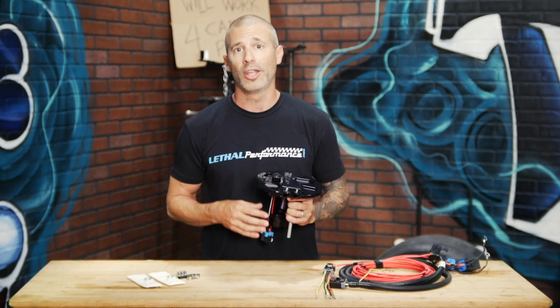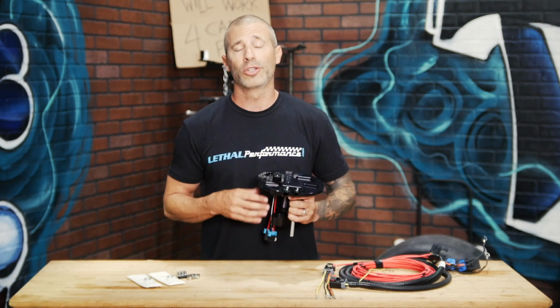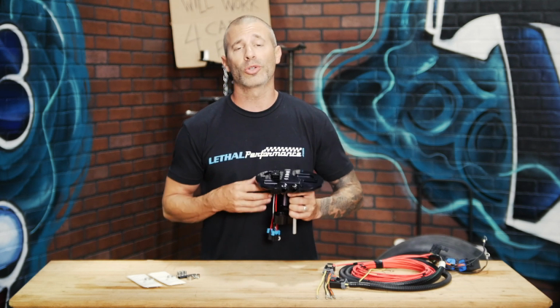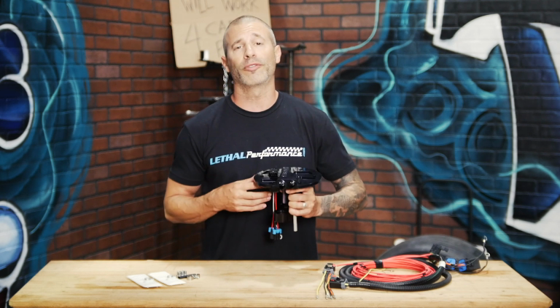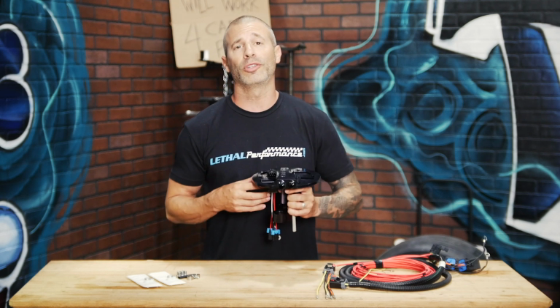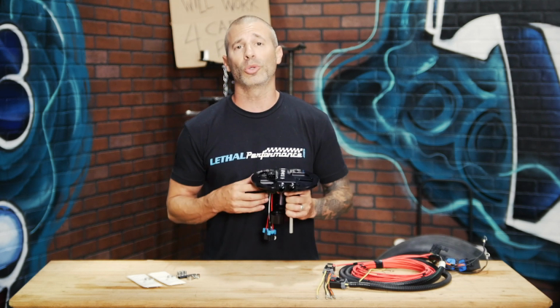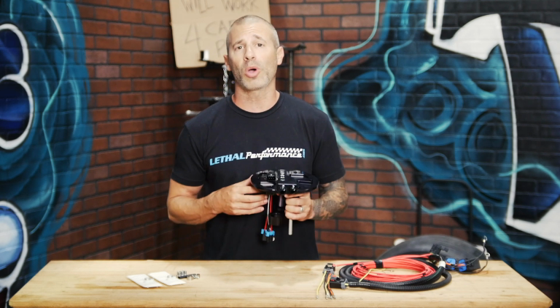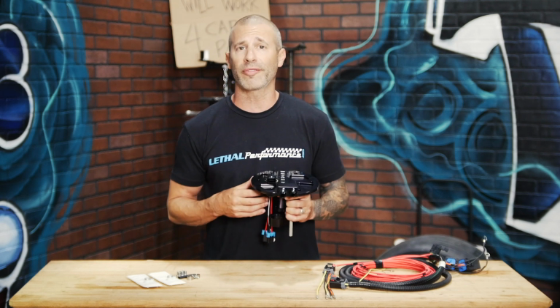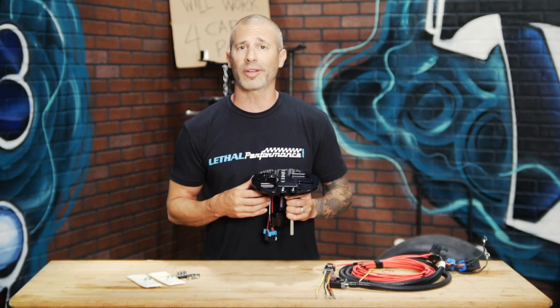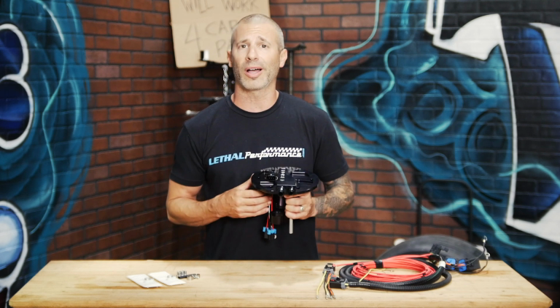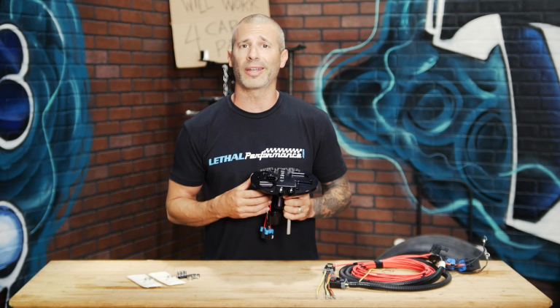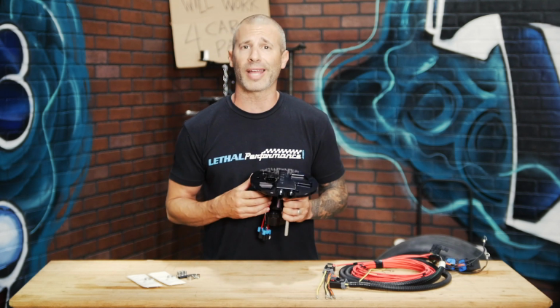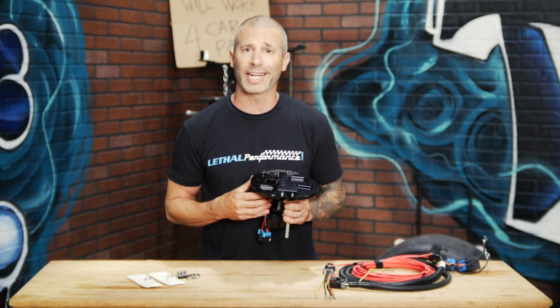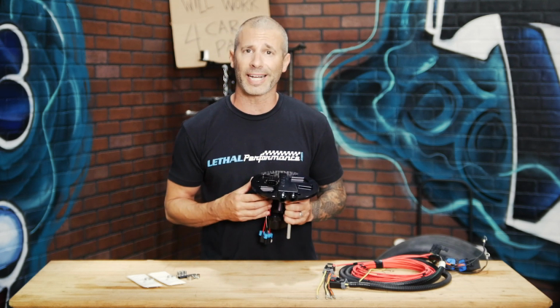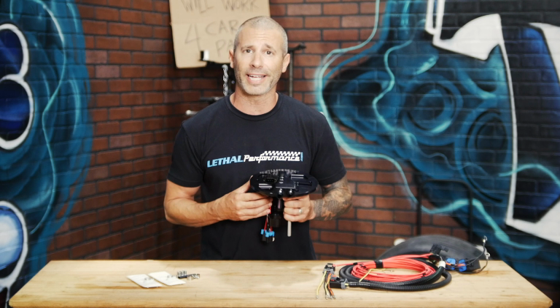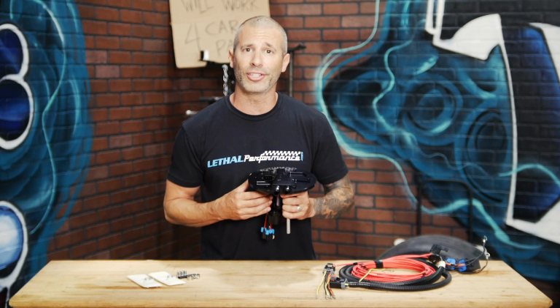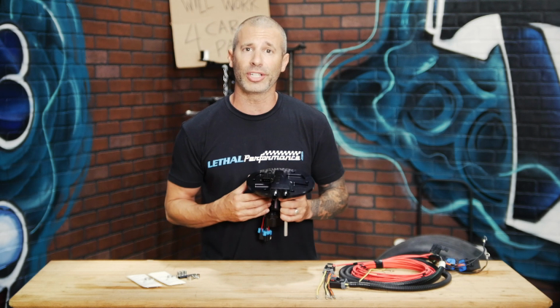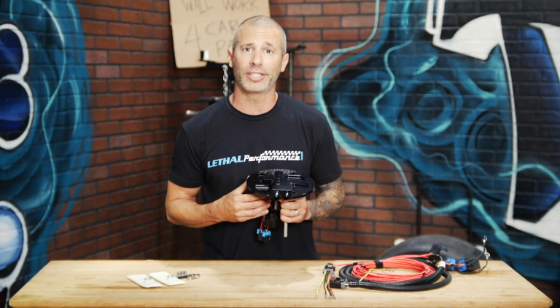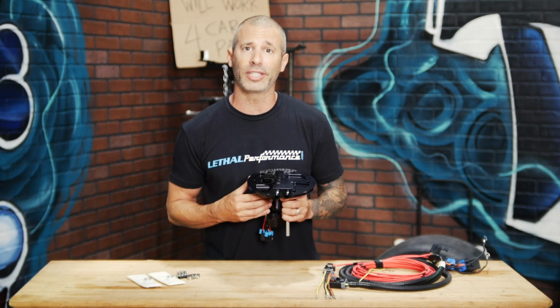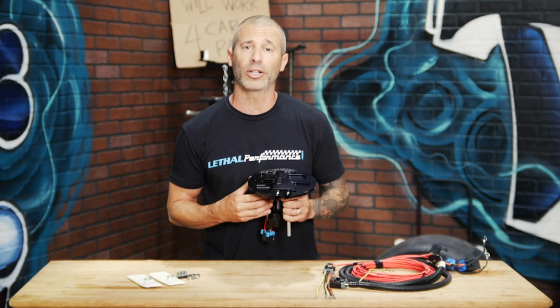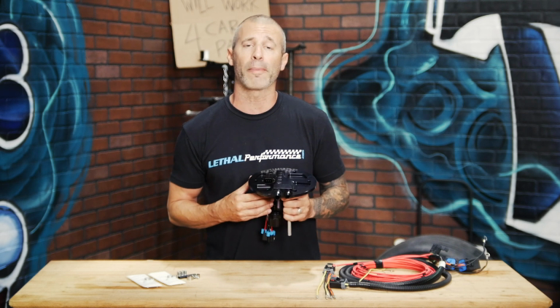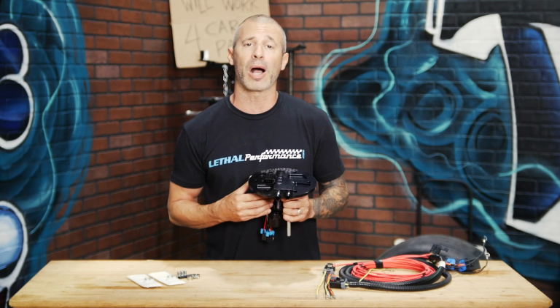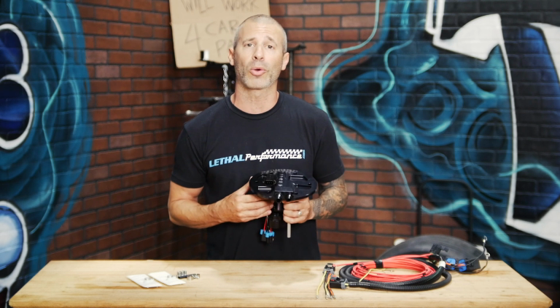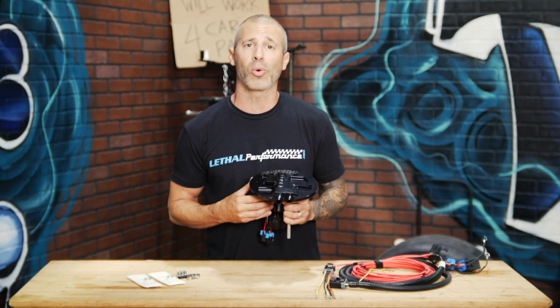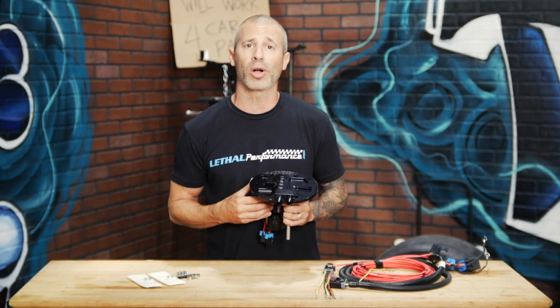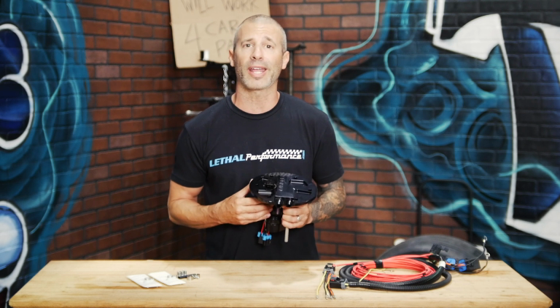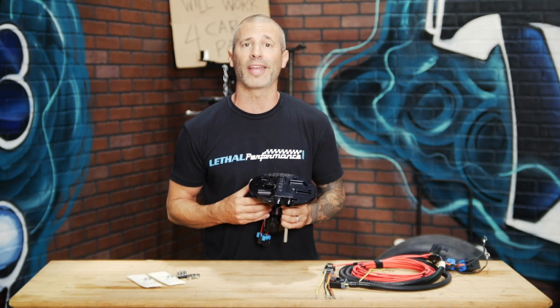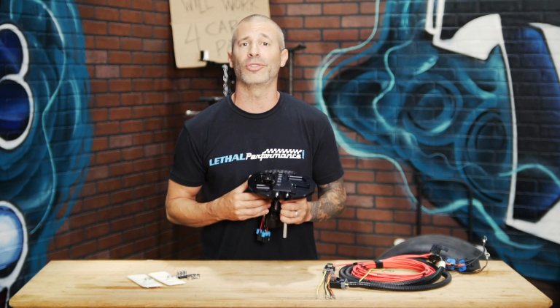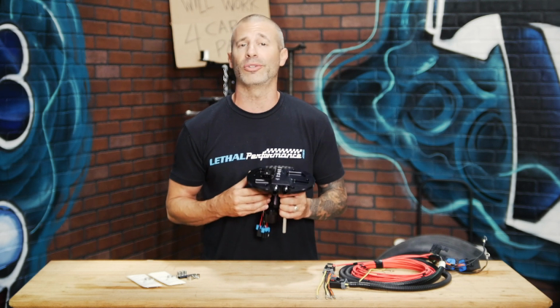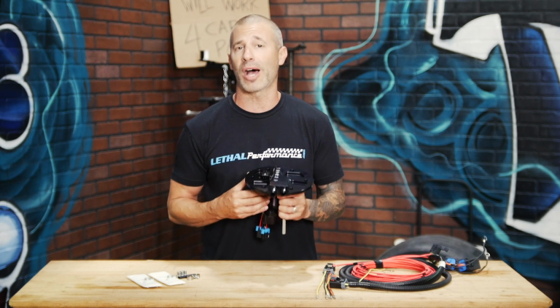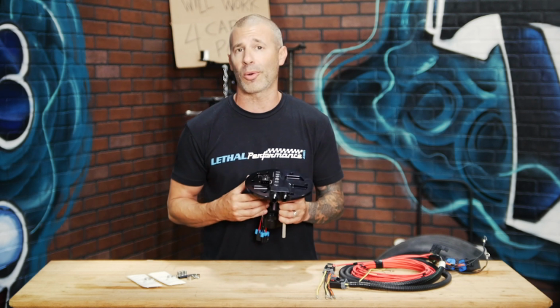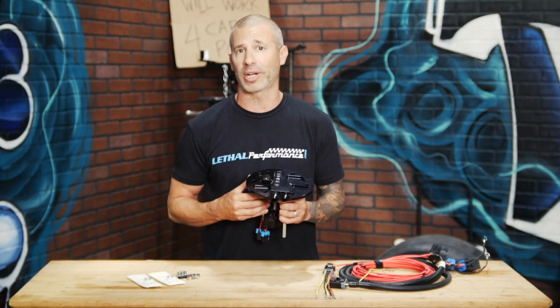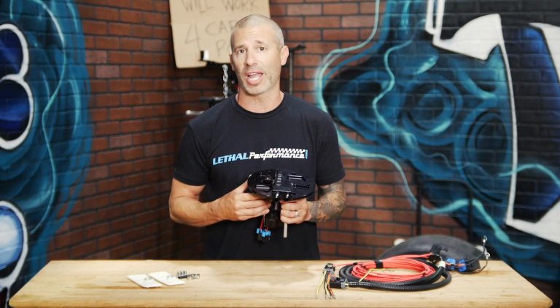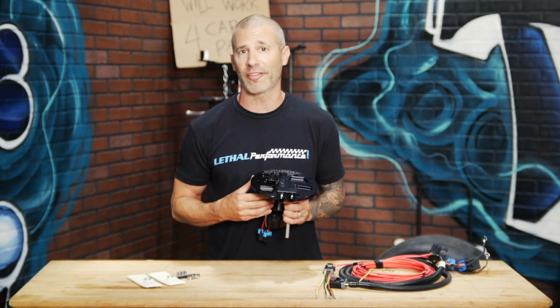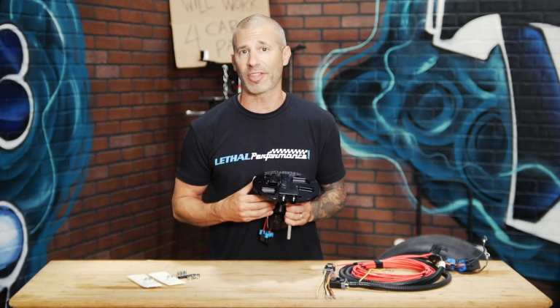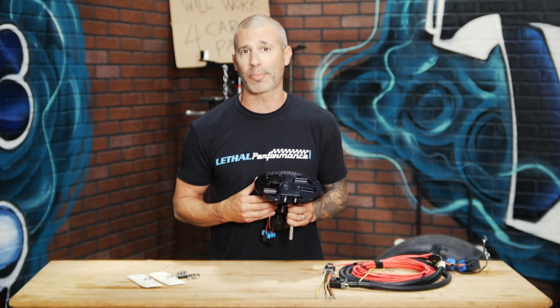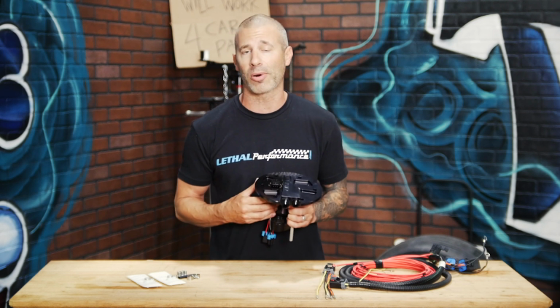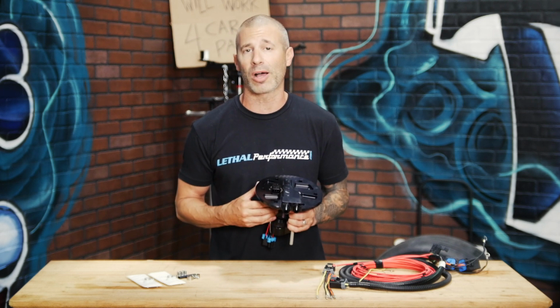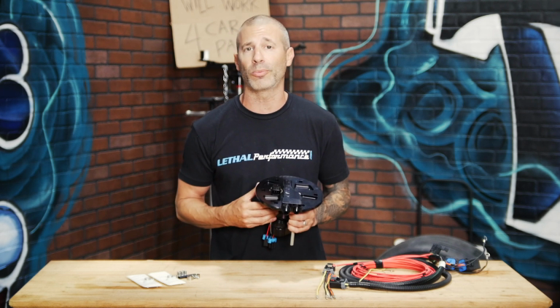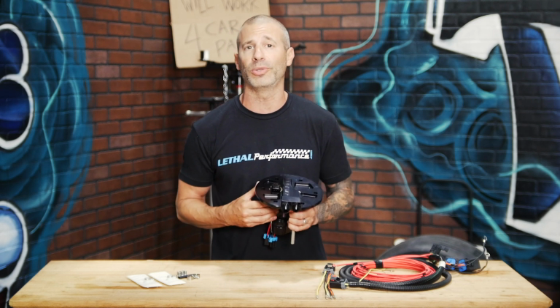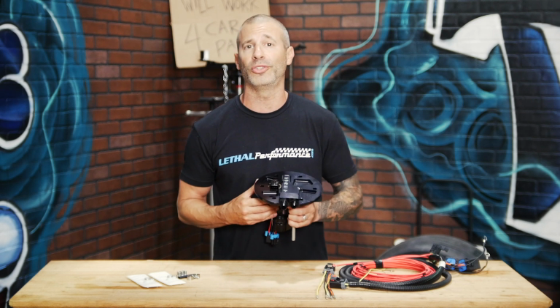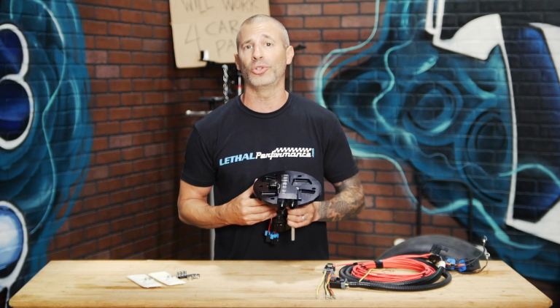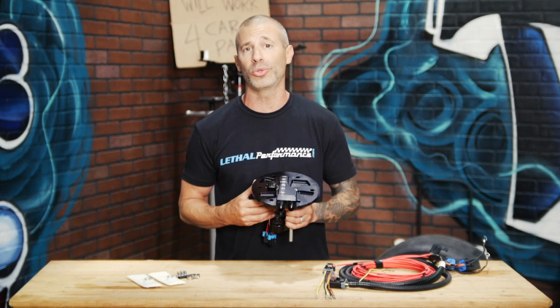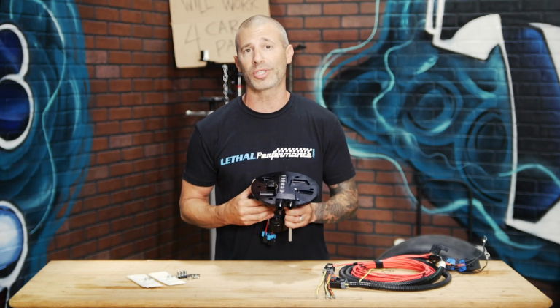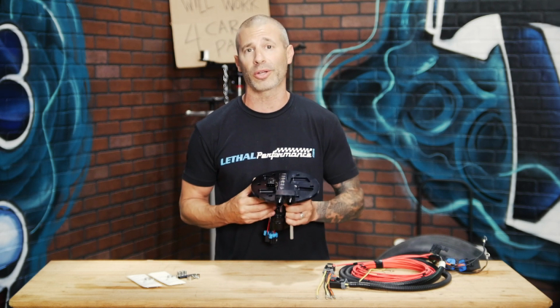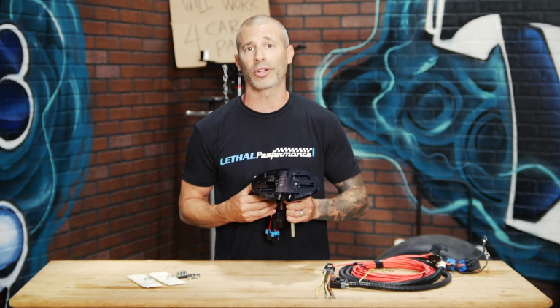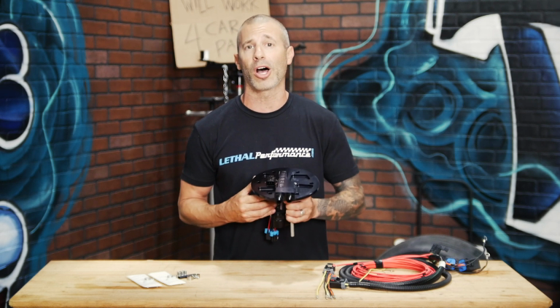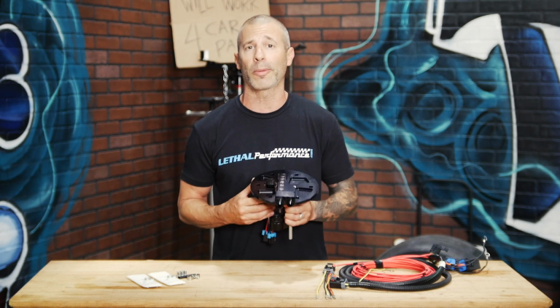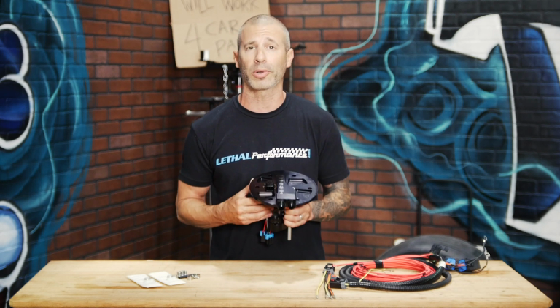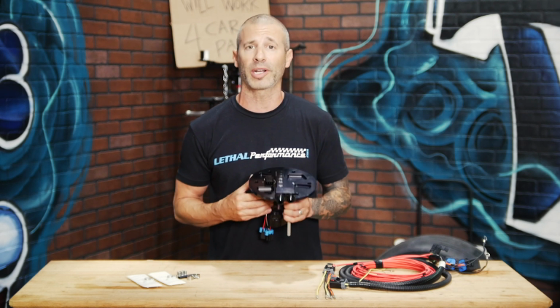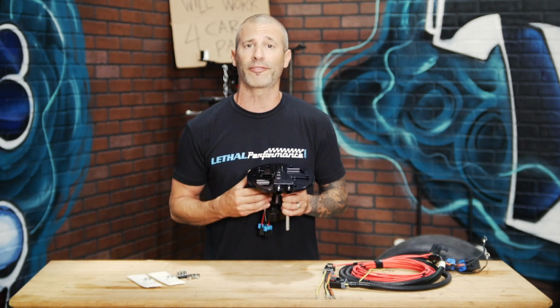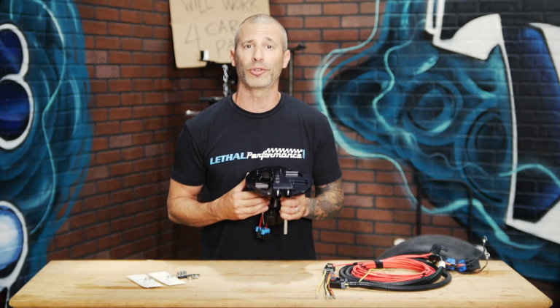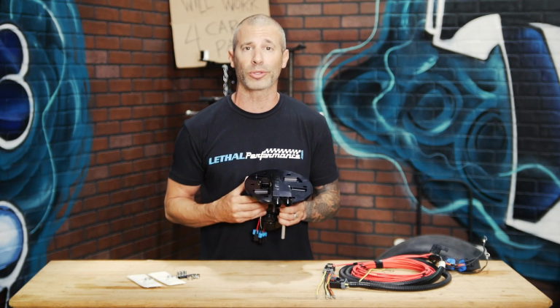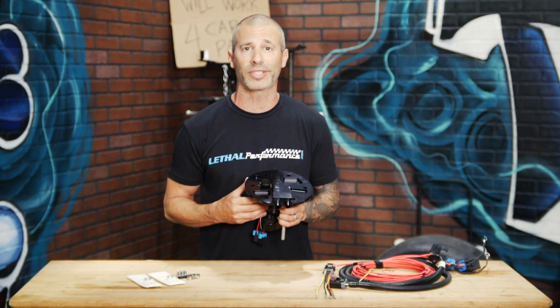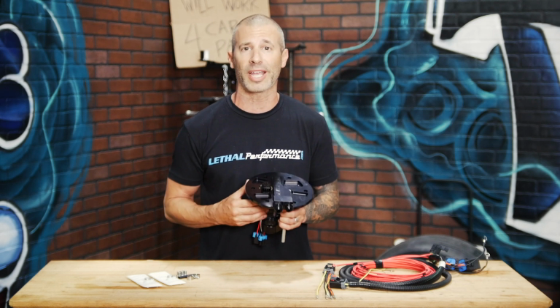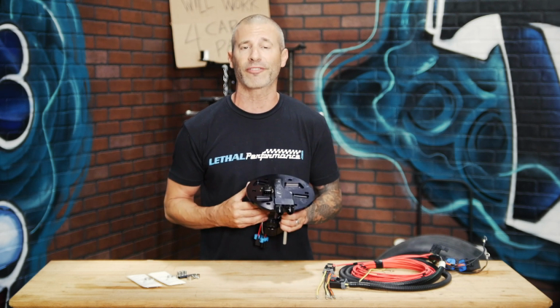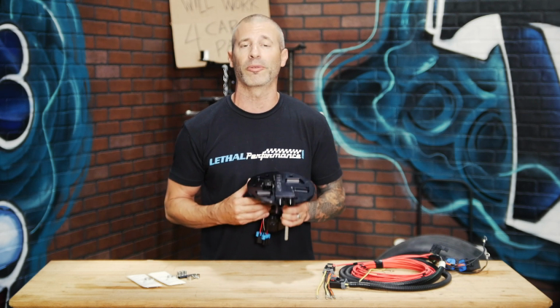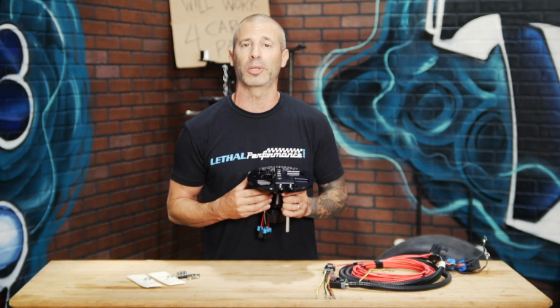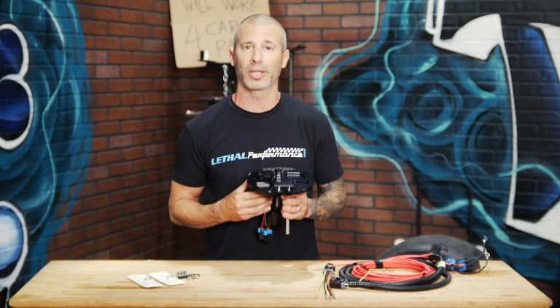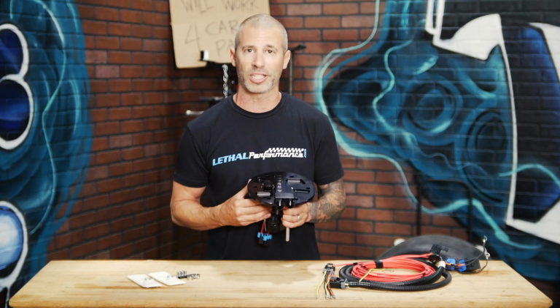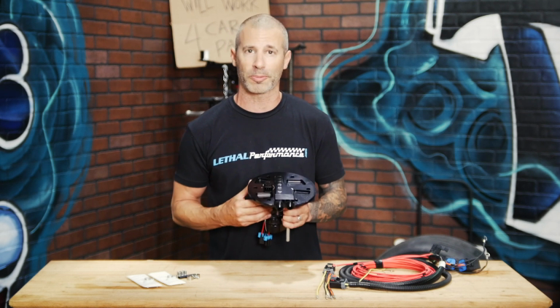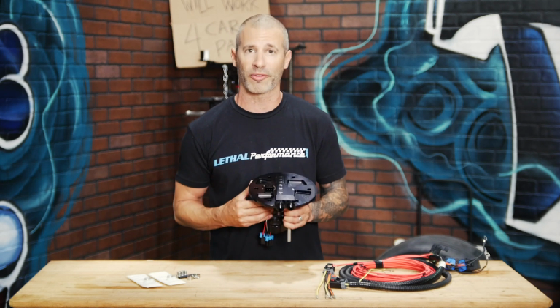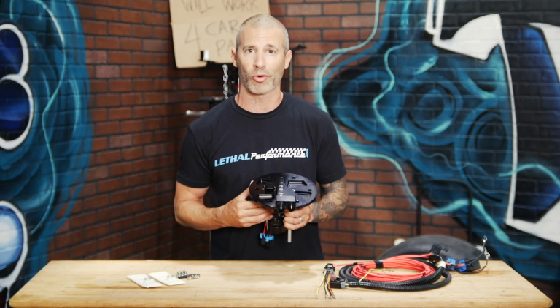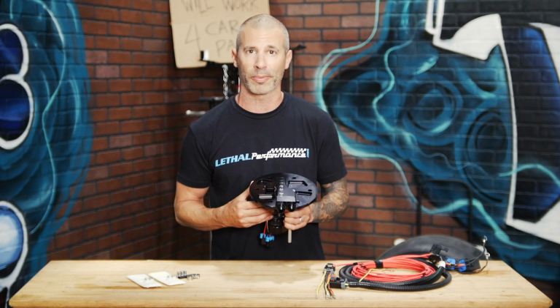So if you do have a 99 GT or Mach 1 and do not want to have that problem, we do sell an upgraded fuel tank from Glenn's Performance.